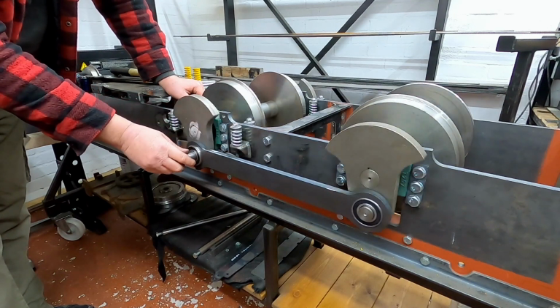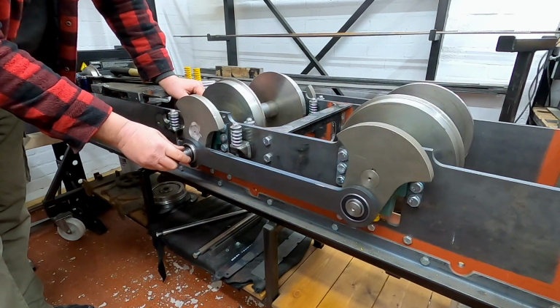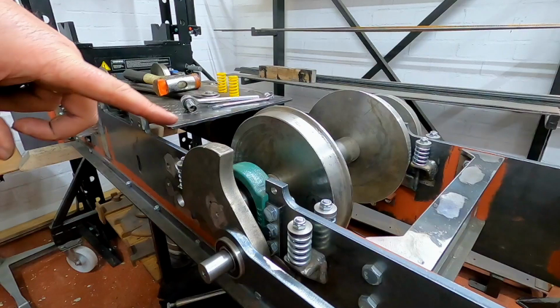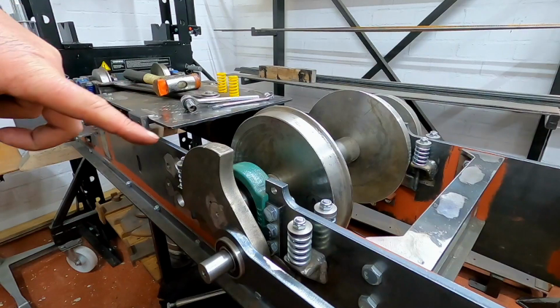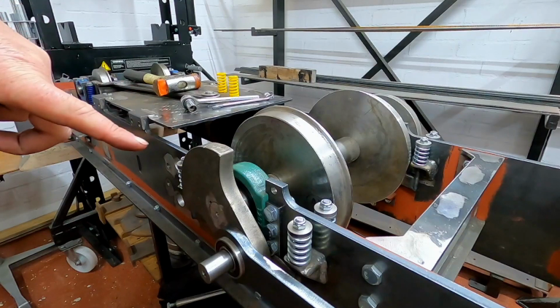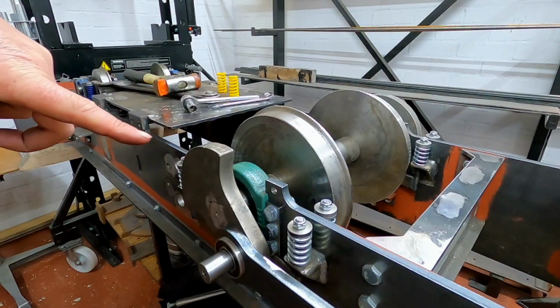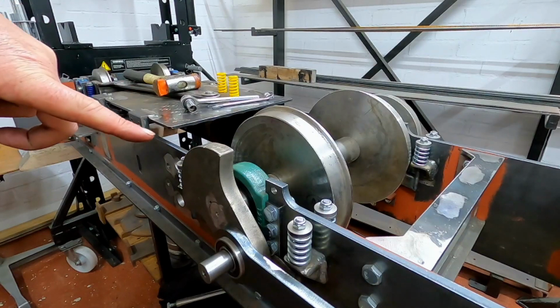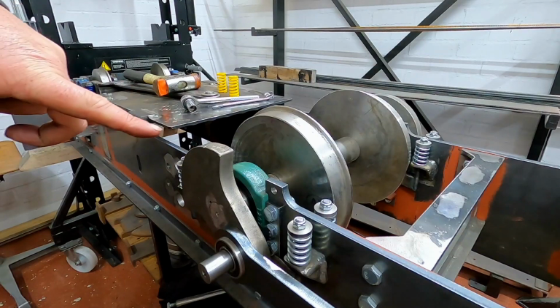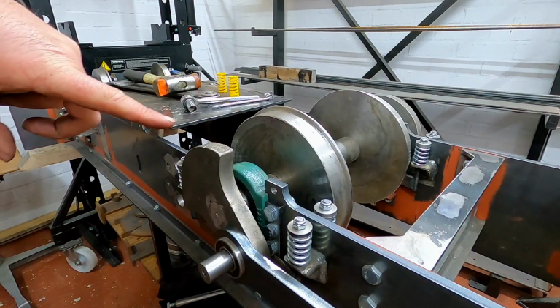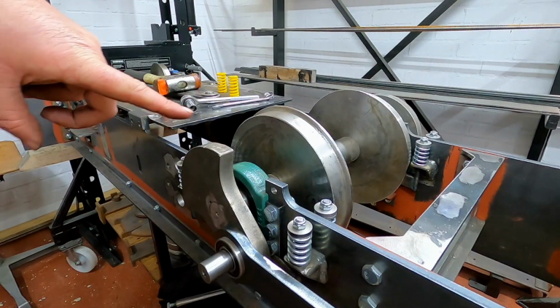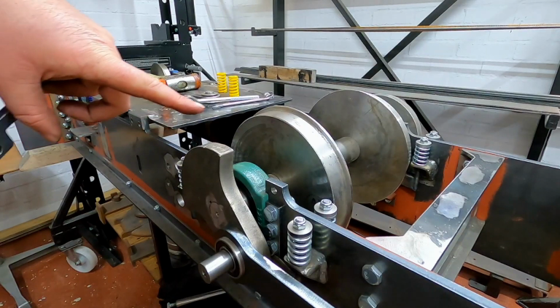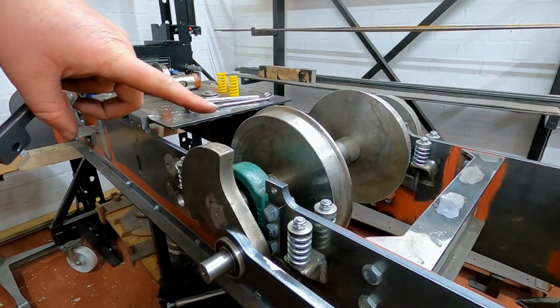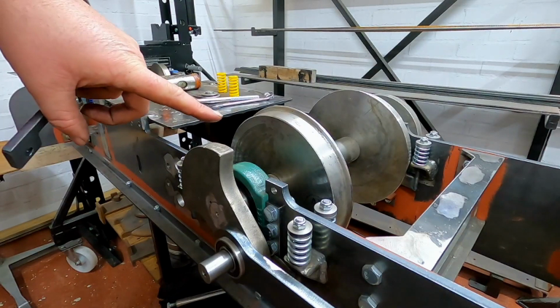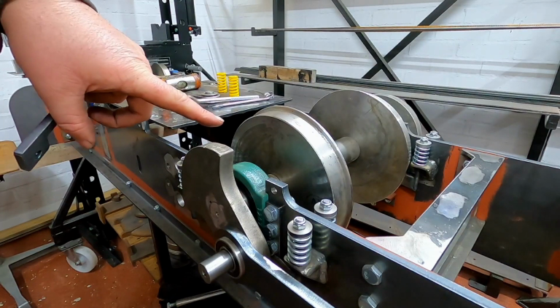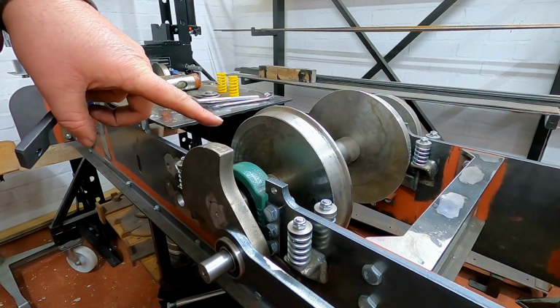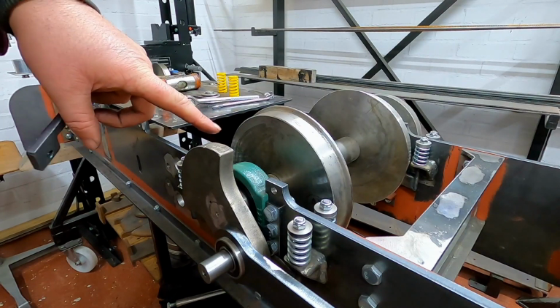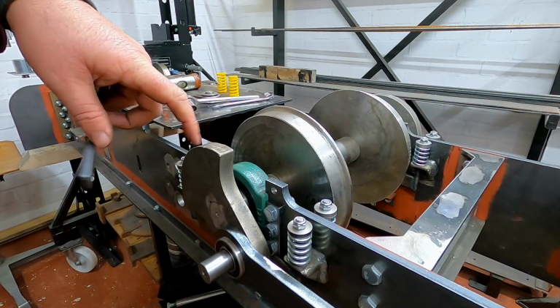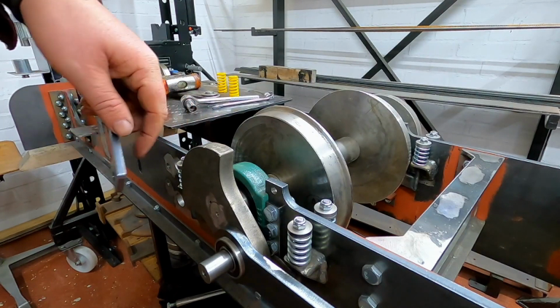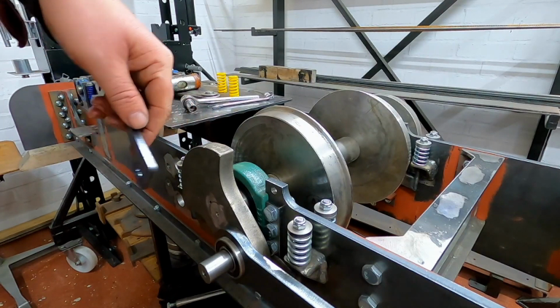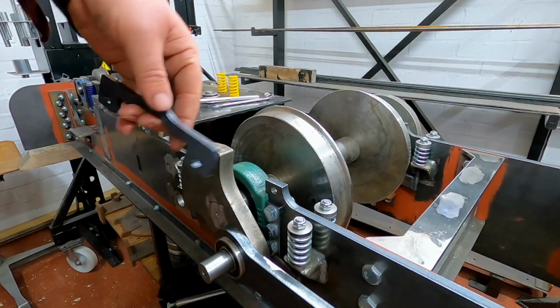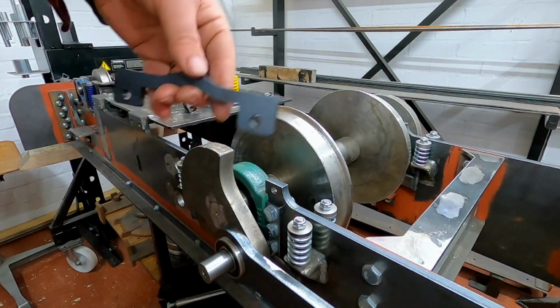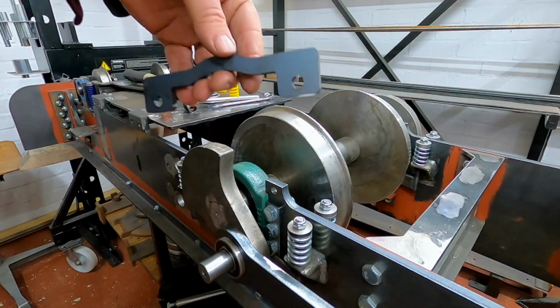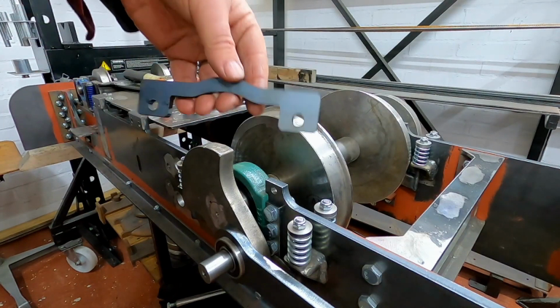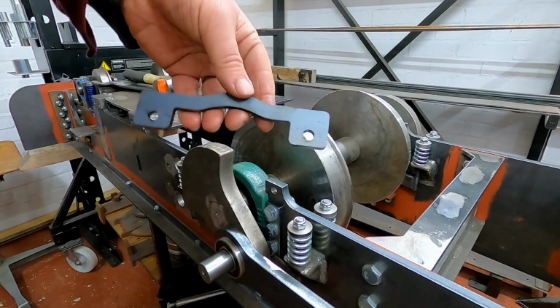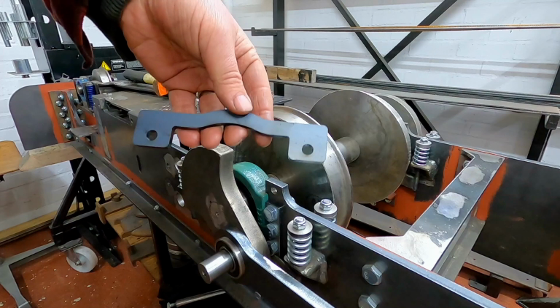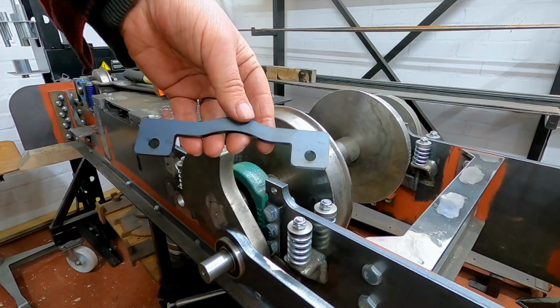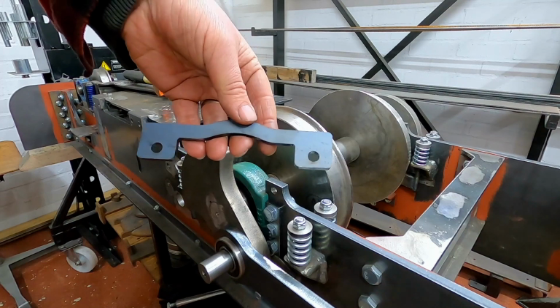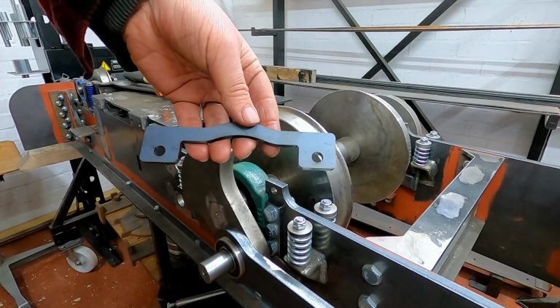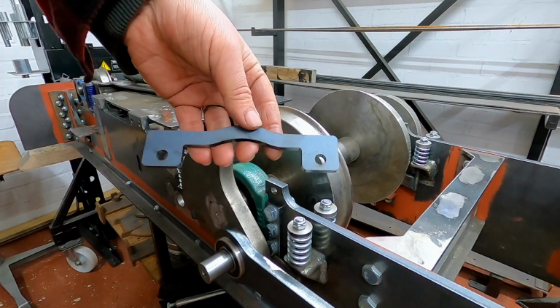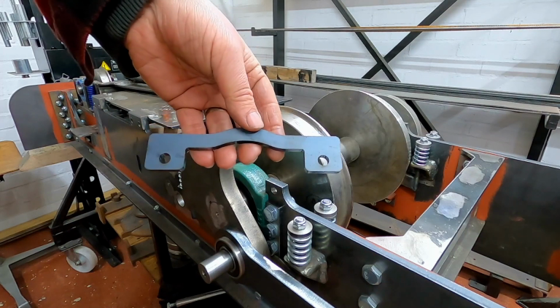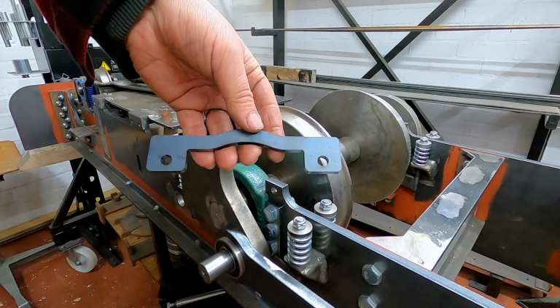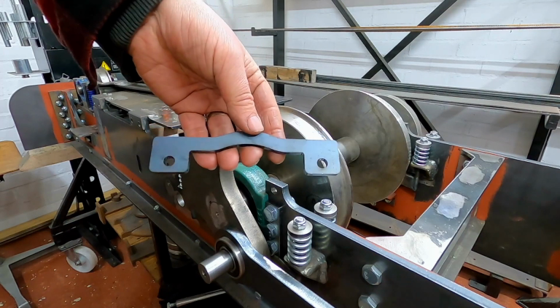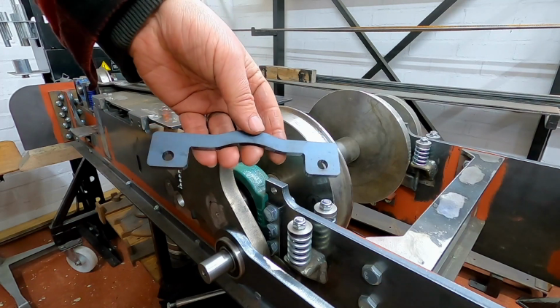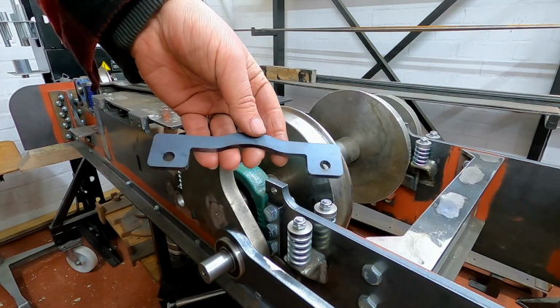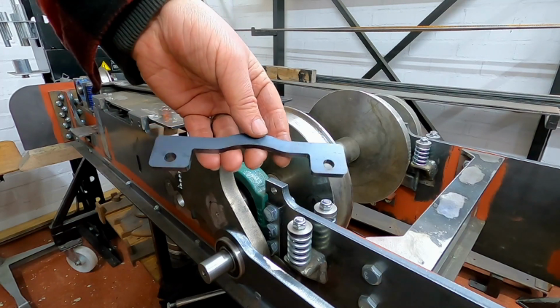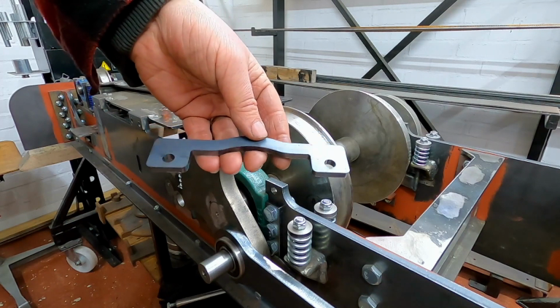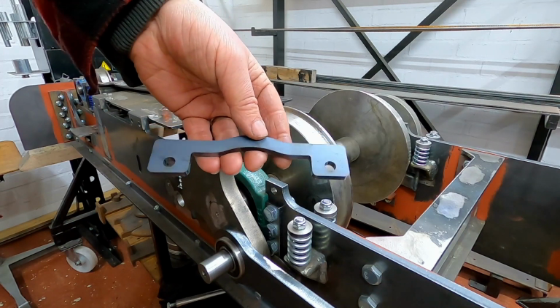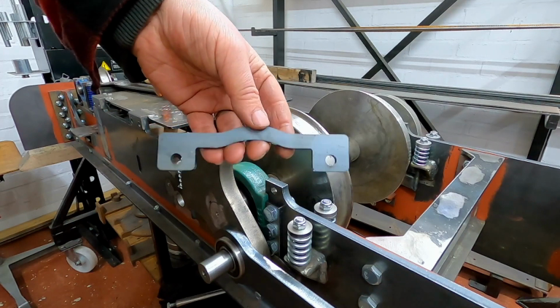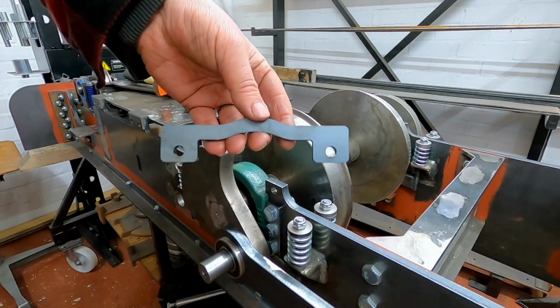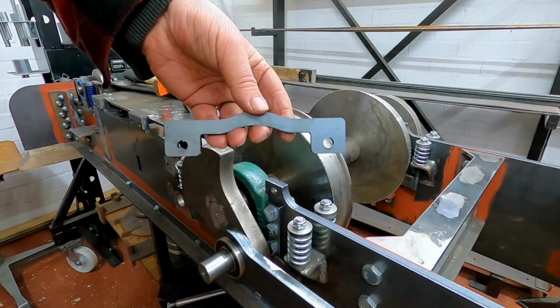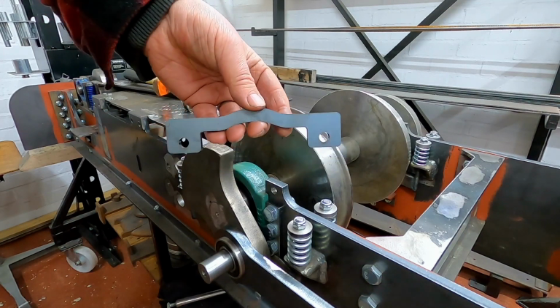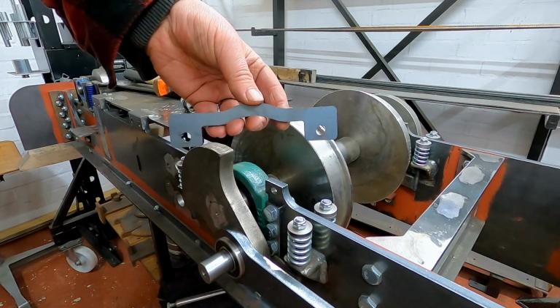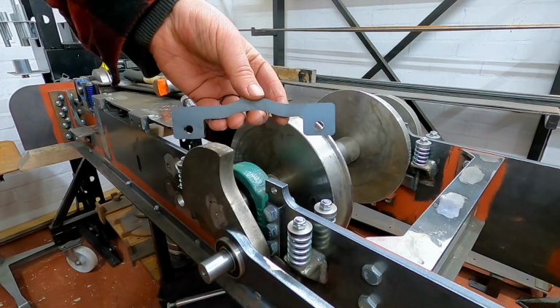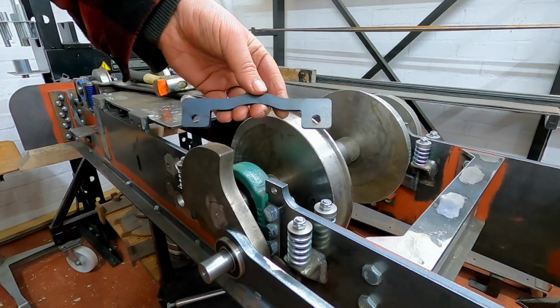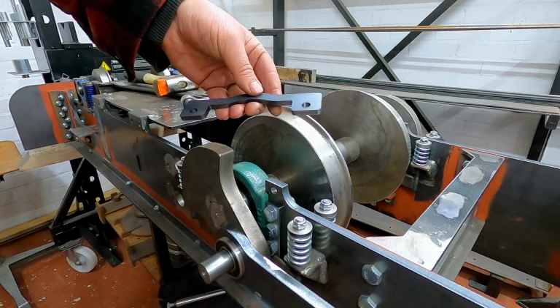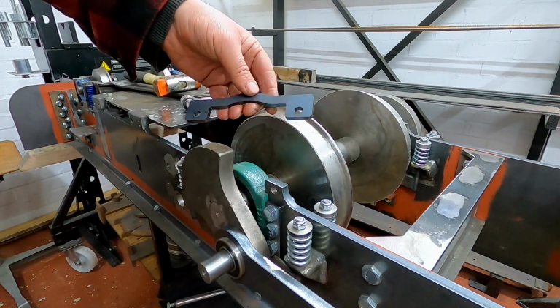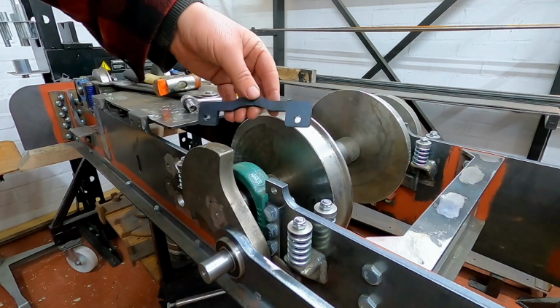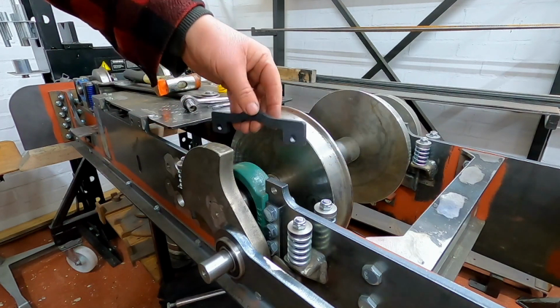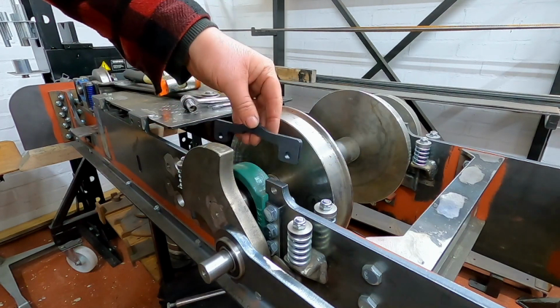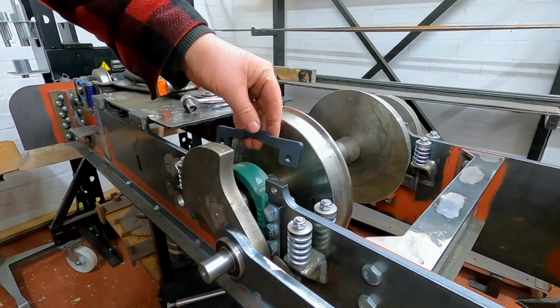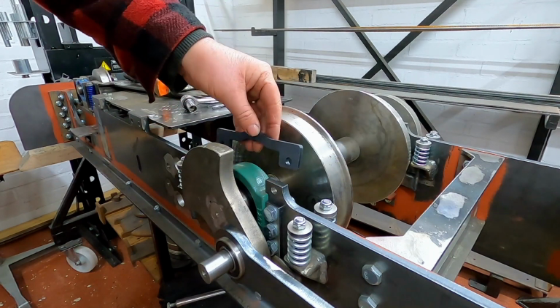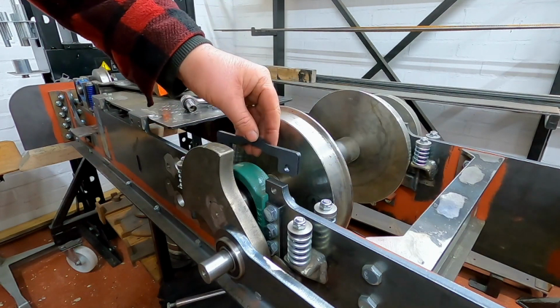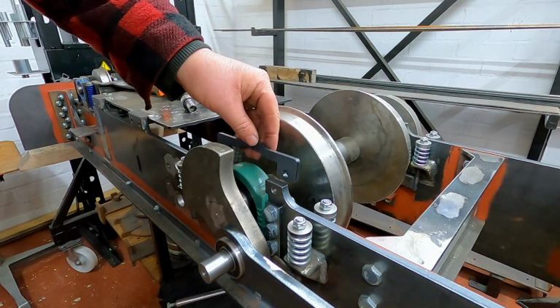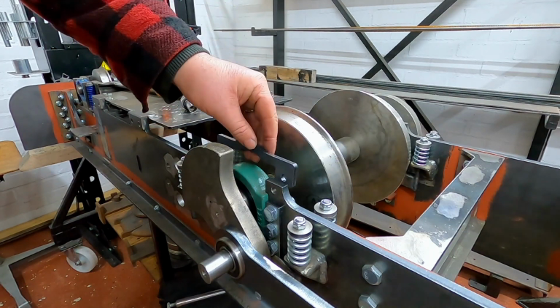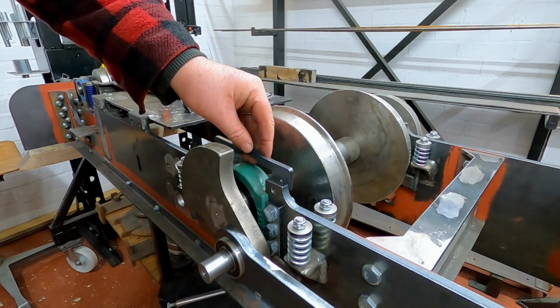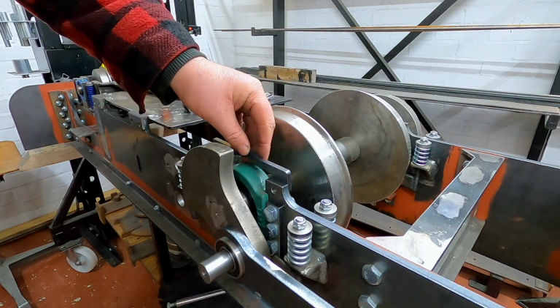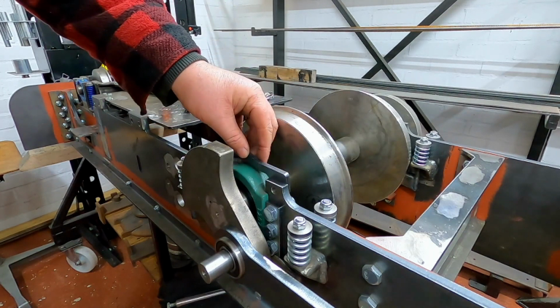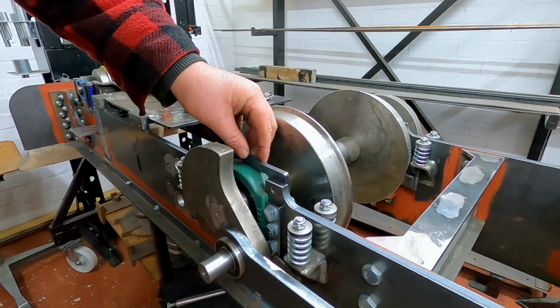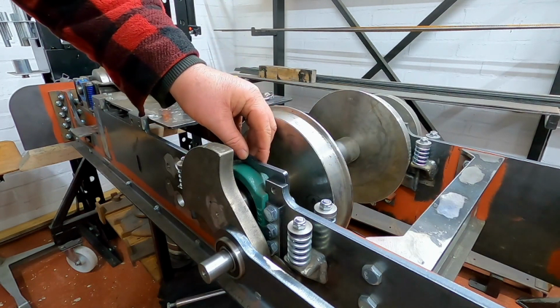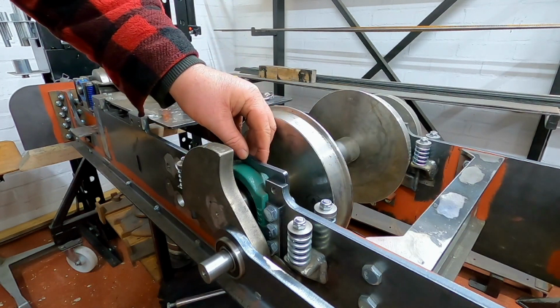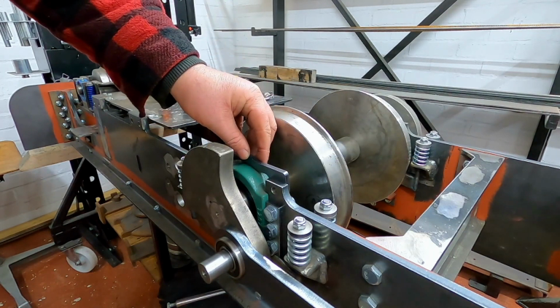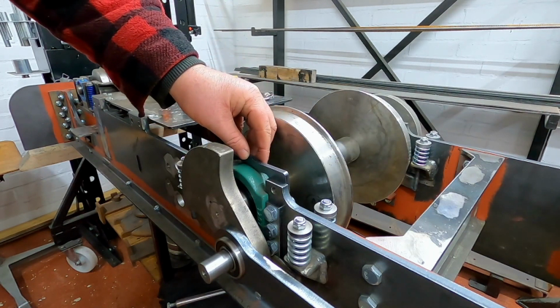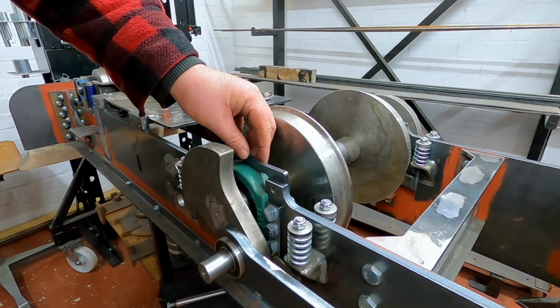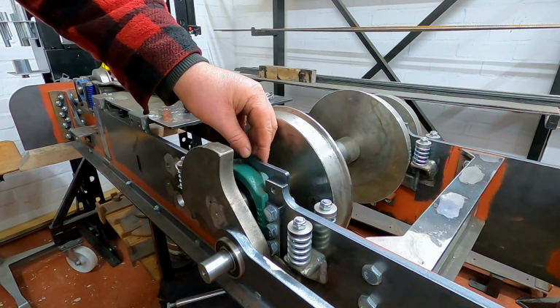Right, so the last thing to put on here now is the horn stay, which goes in here like so.